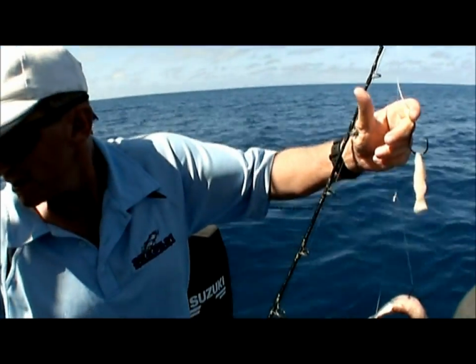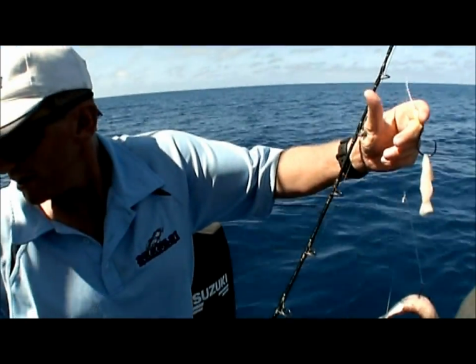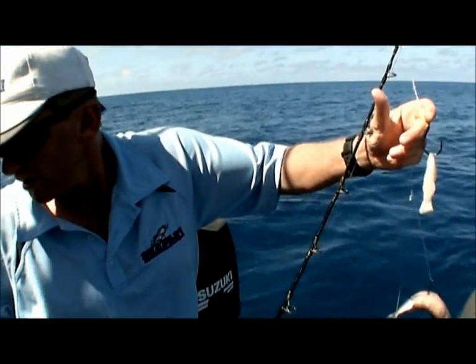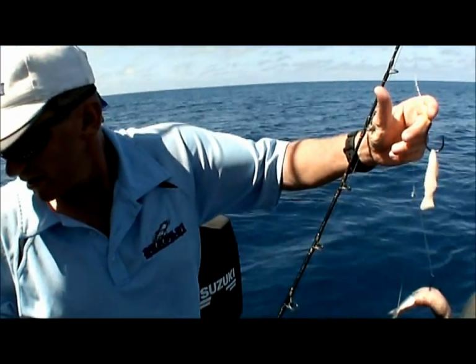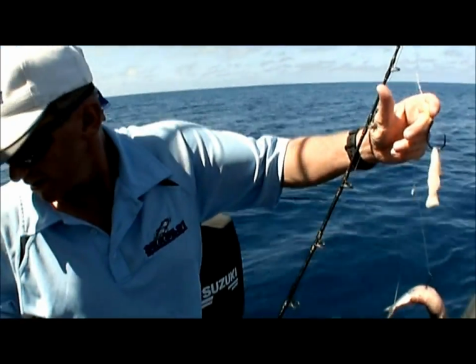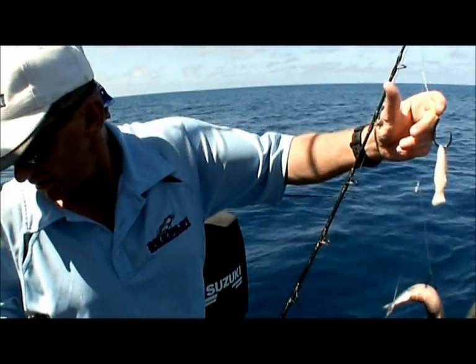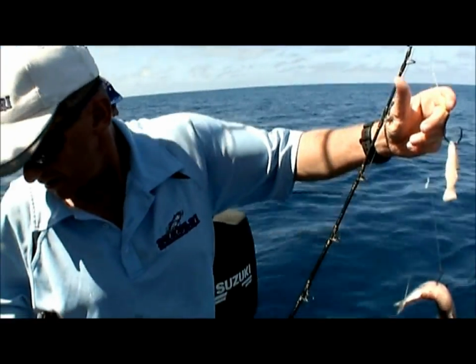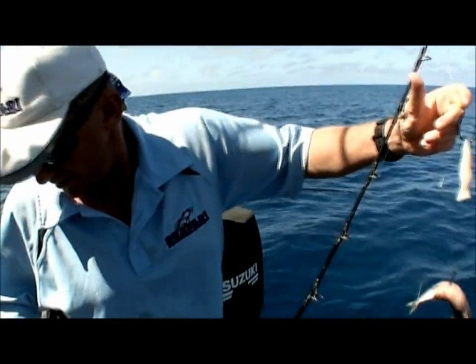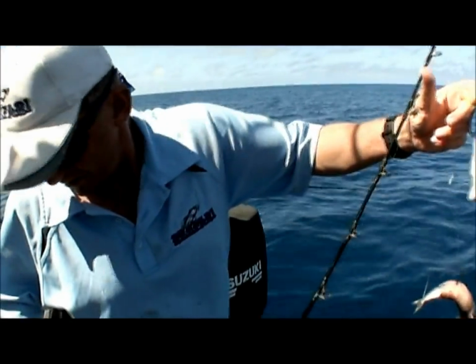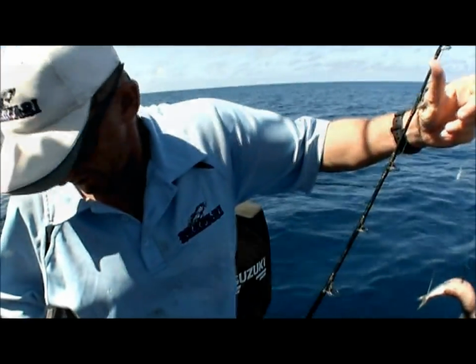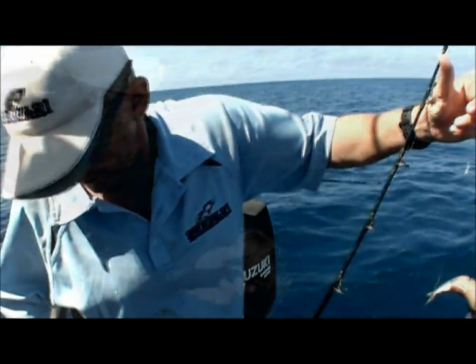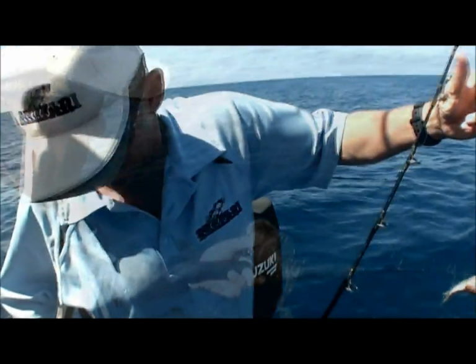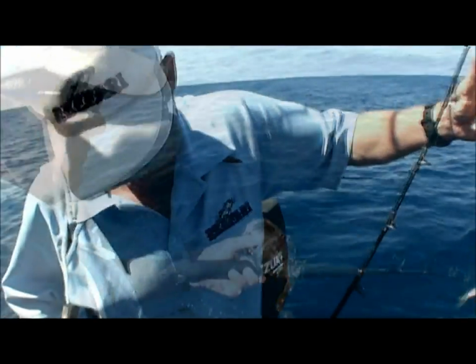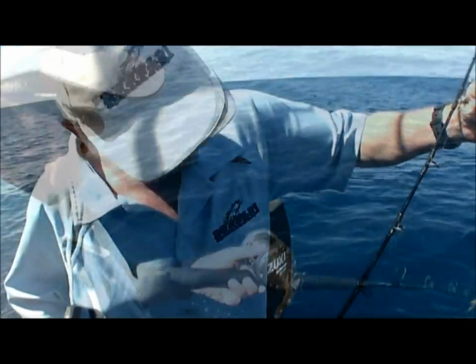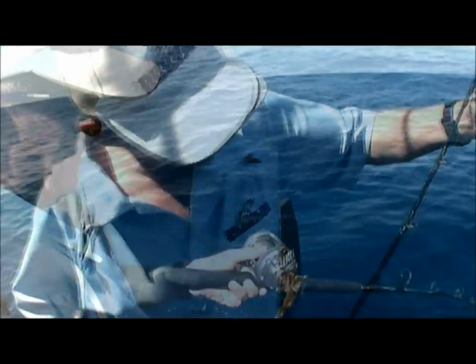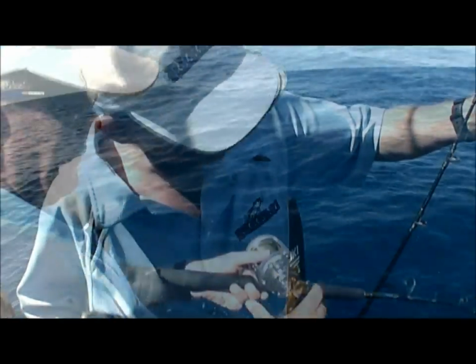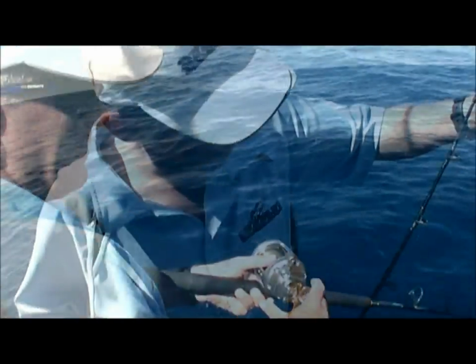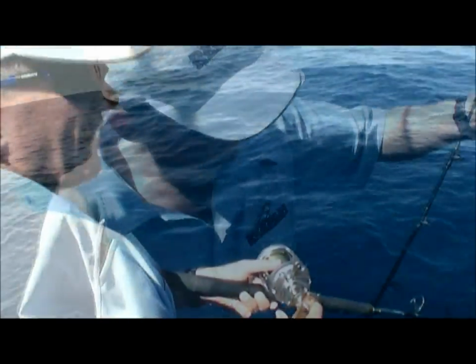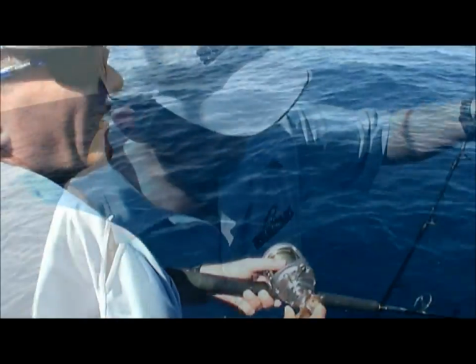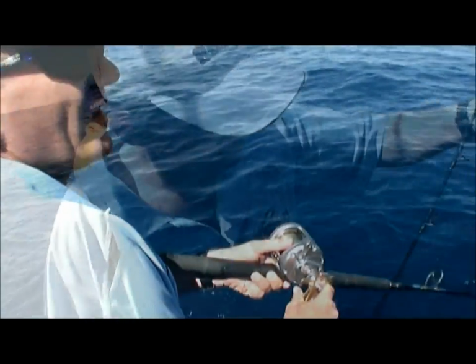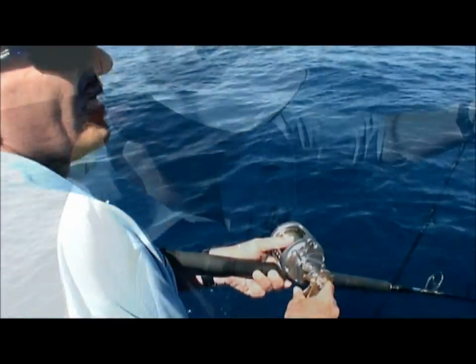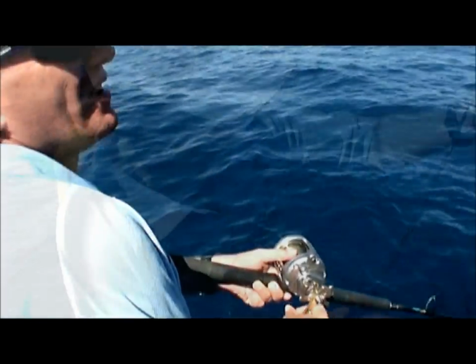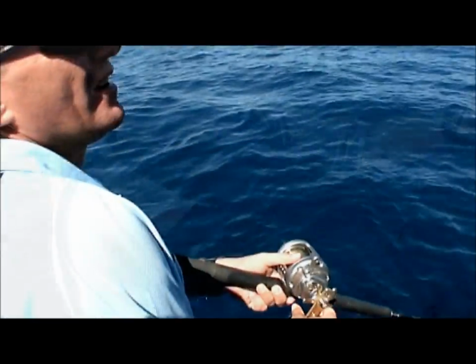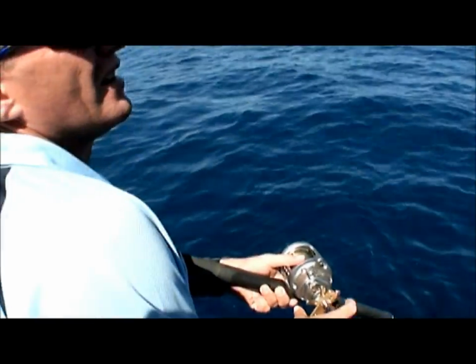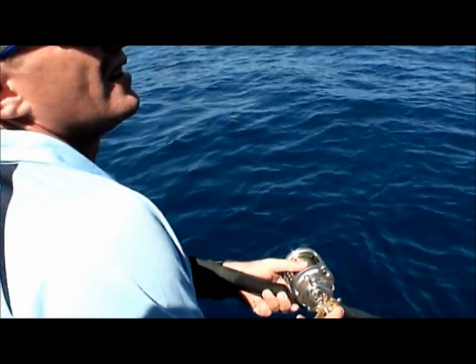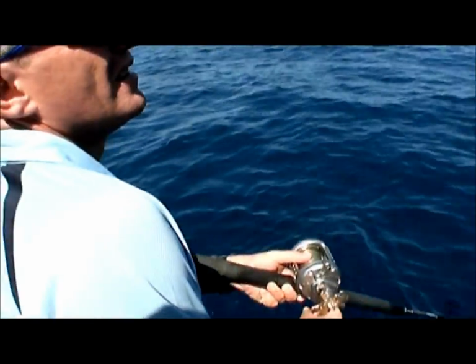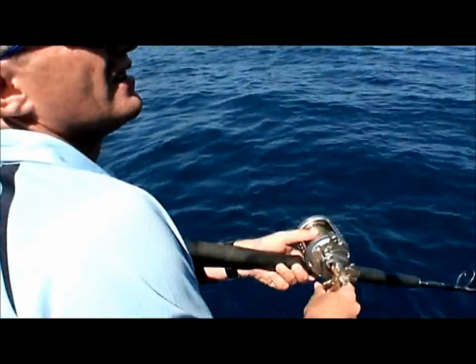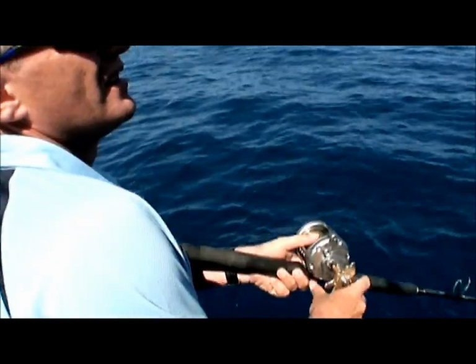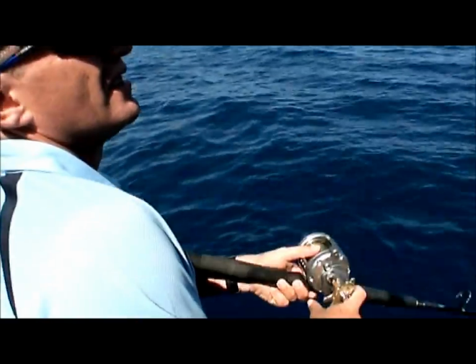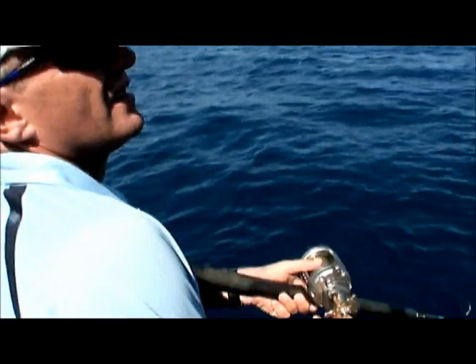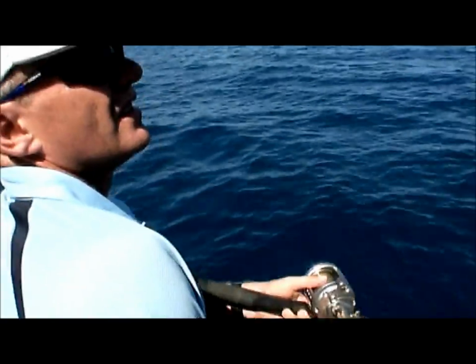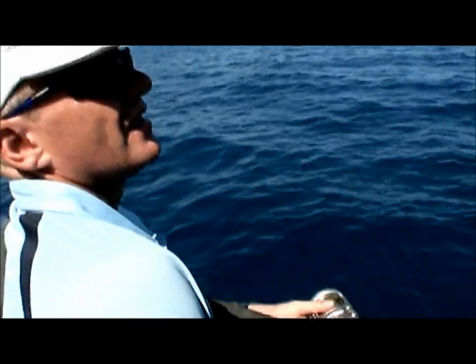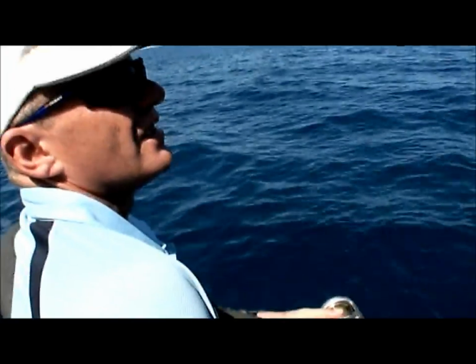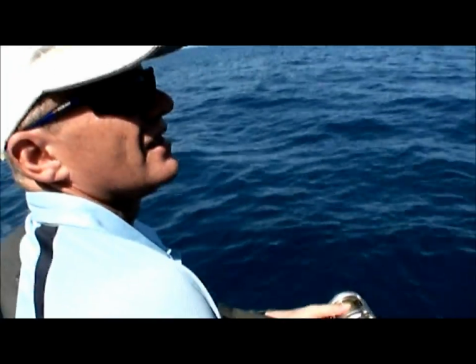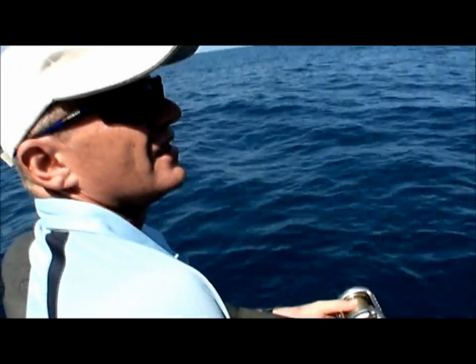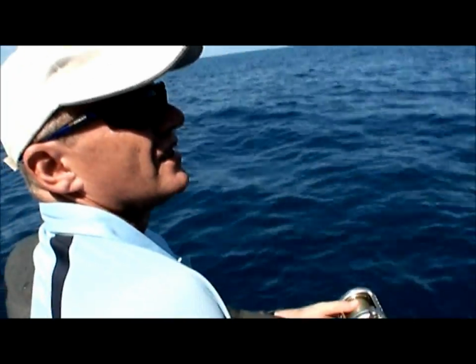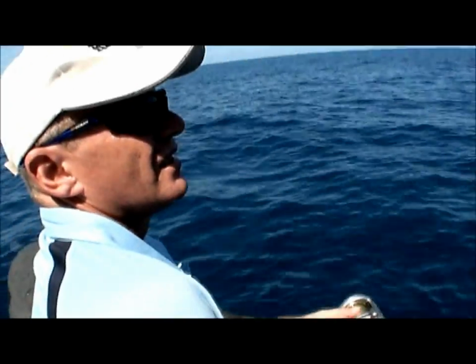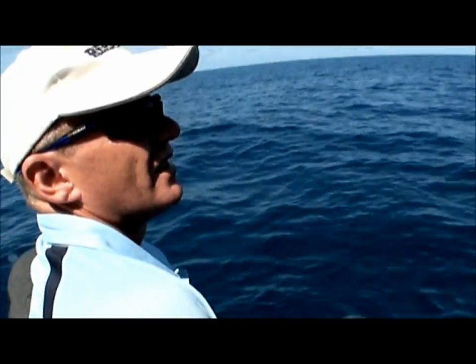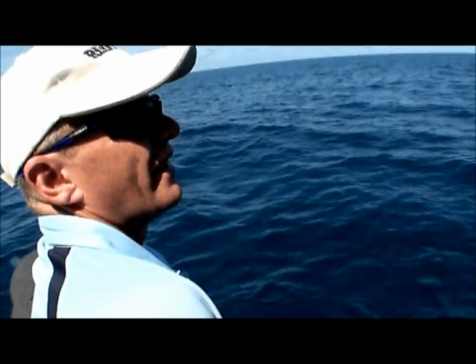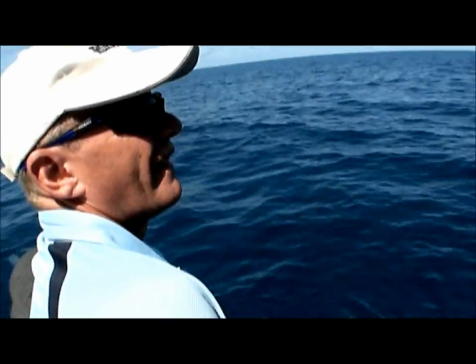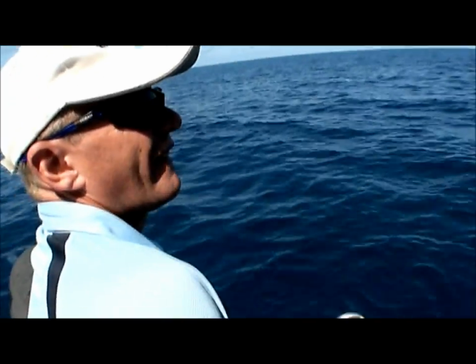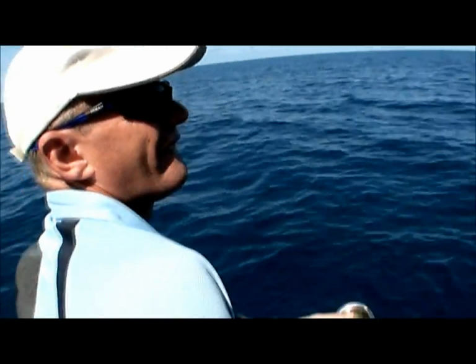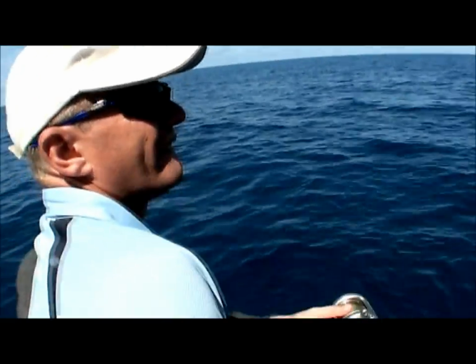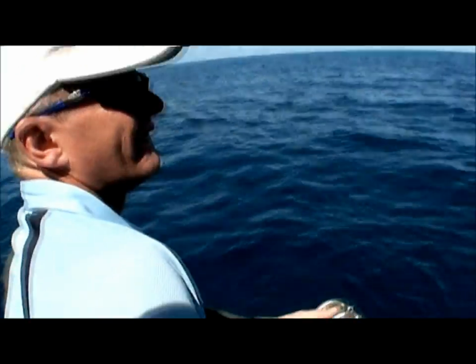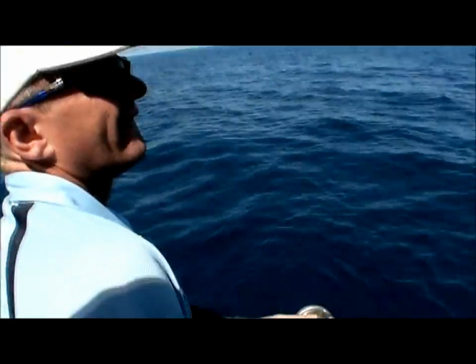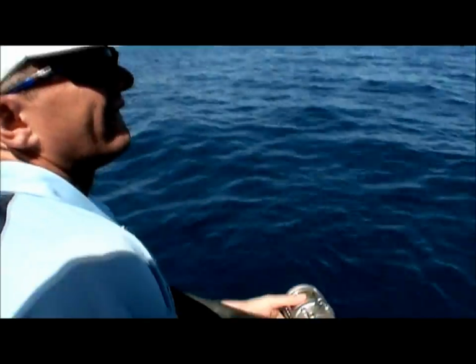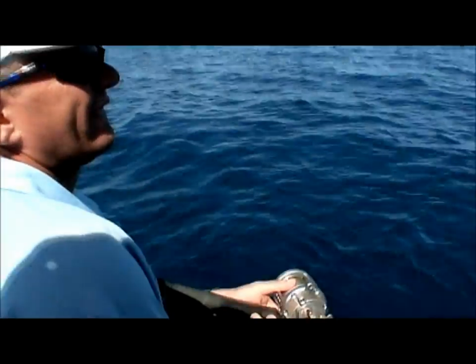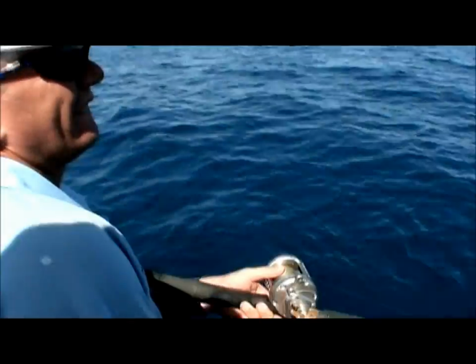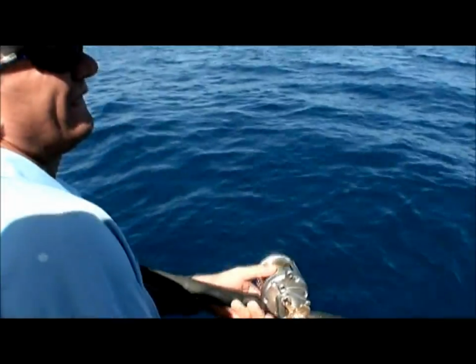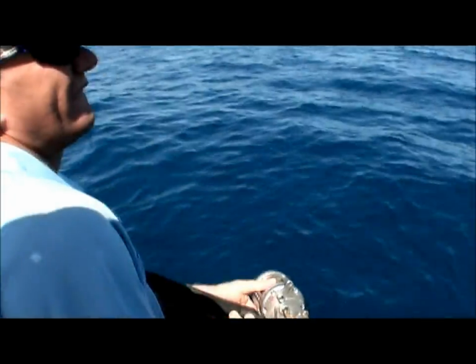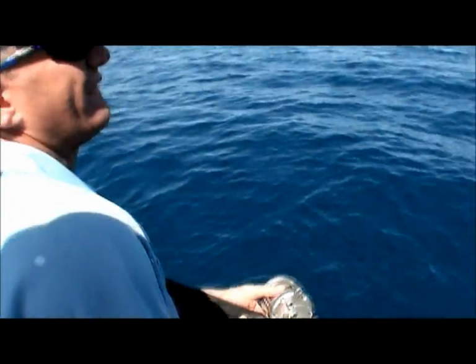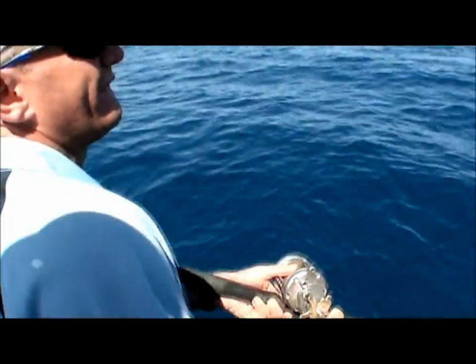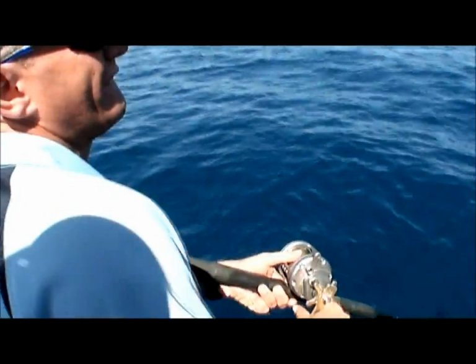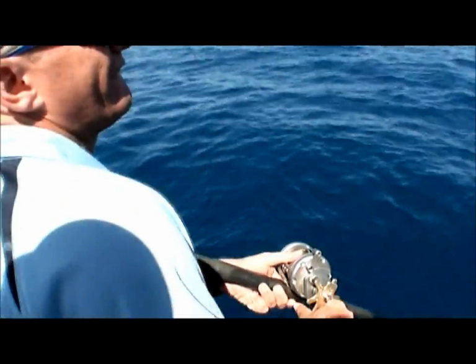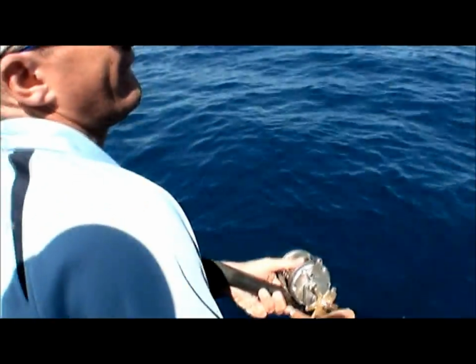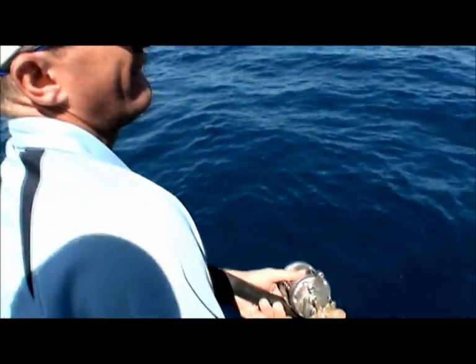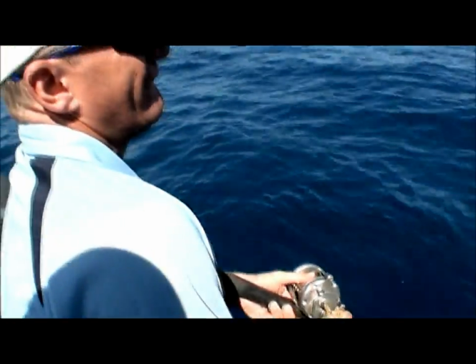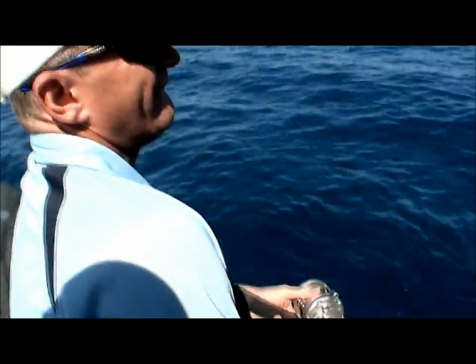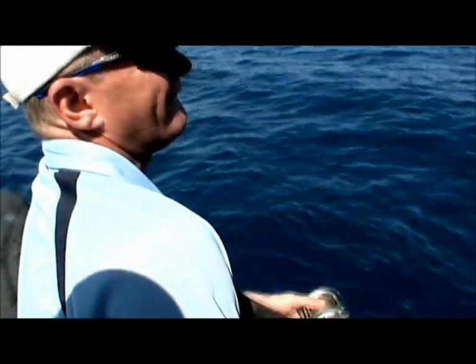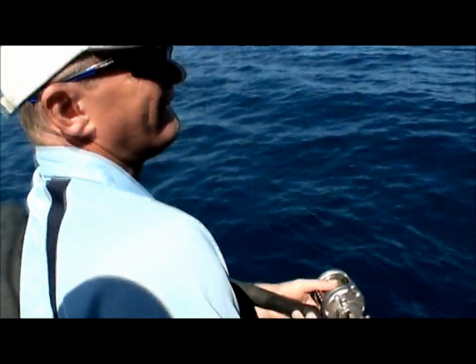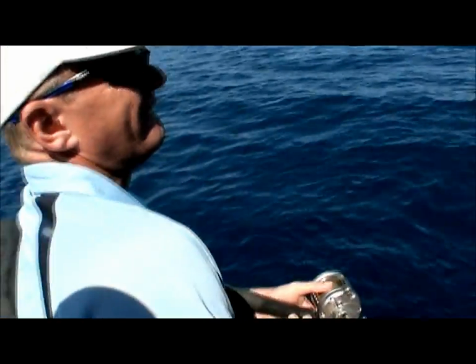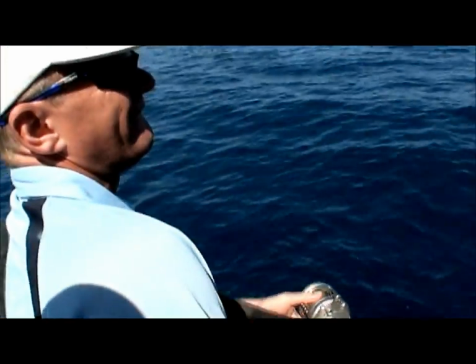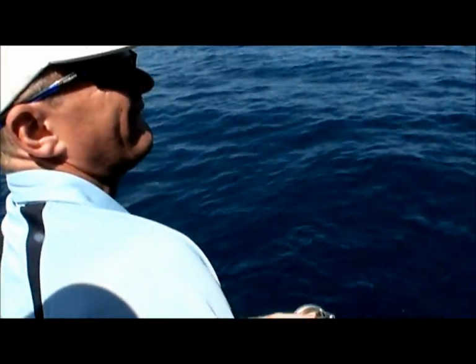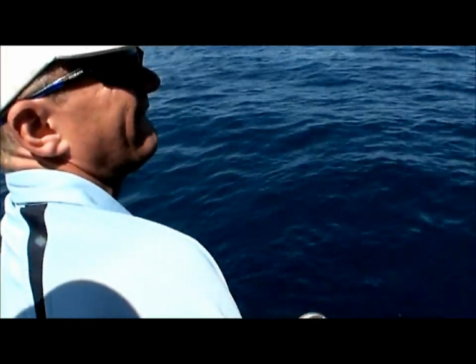Squid condom. Up him, Jason. Shark condom.